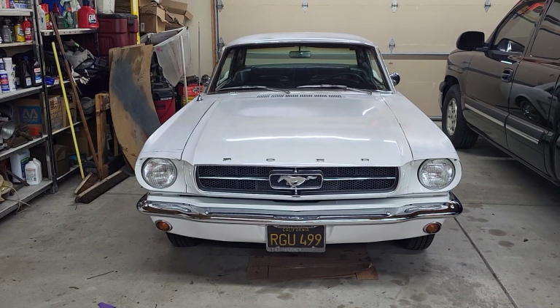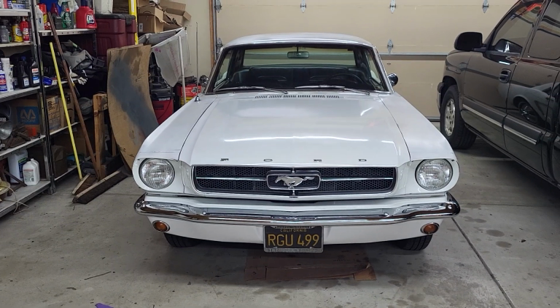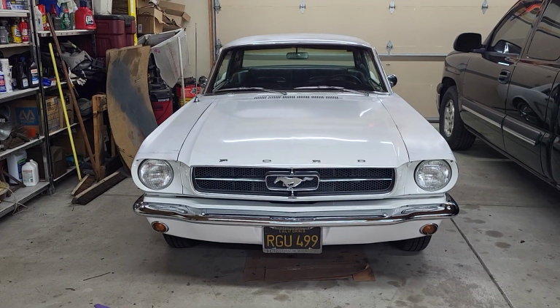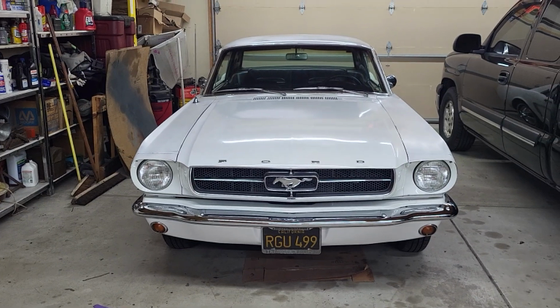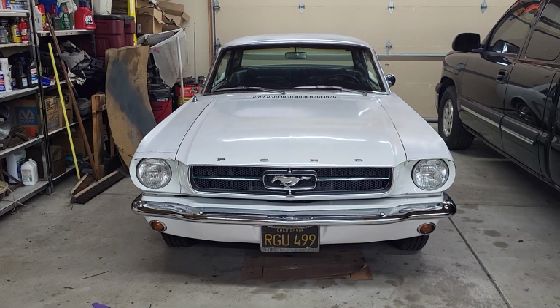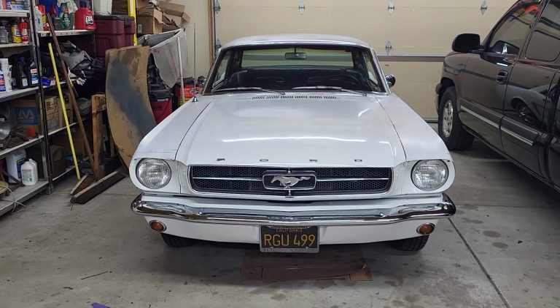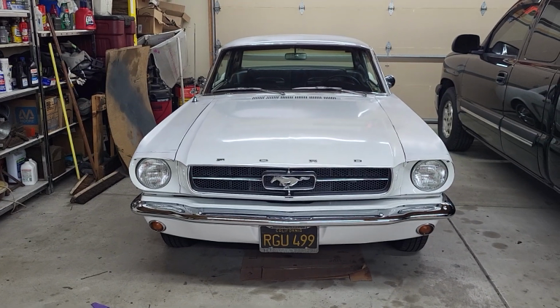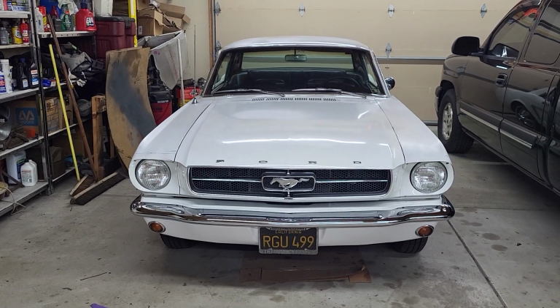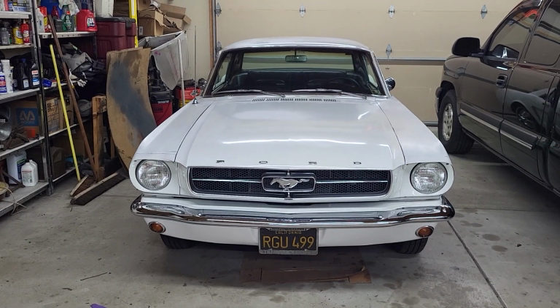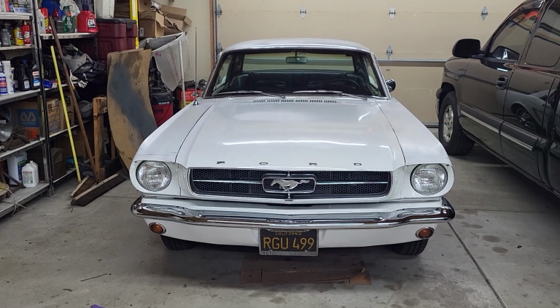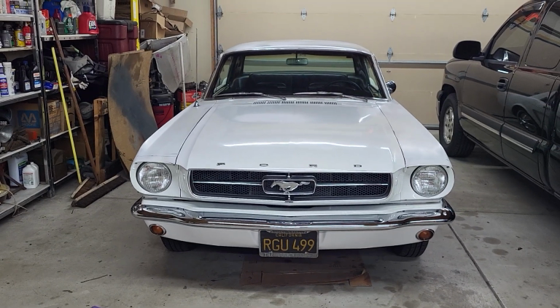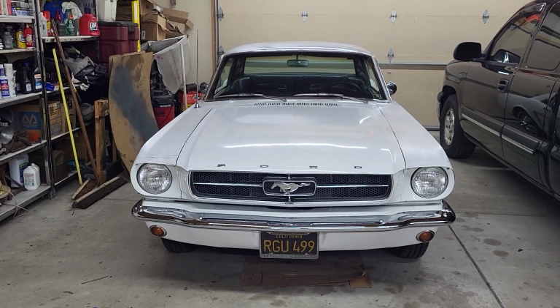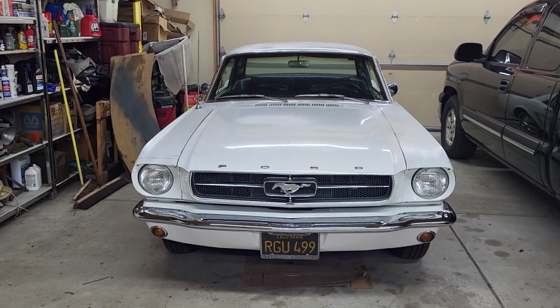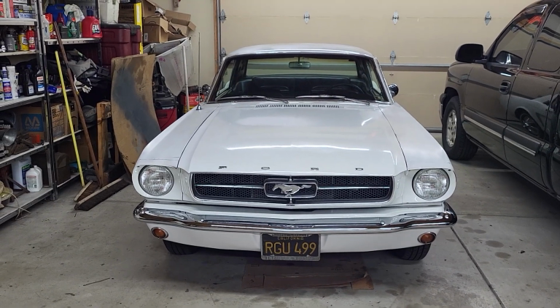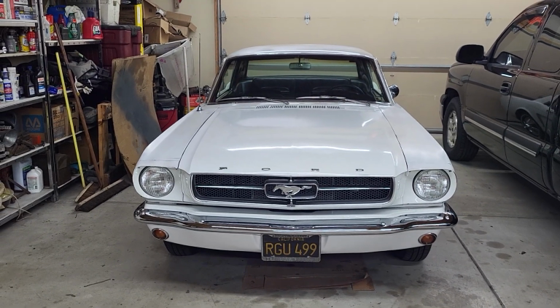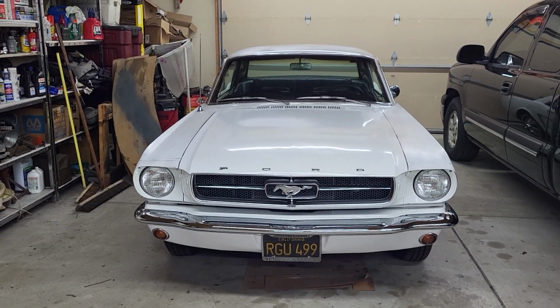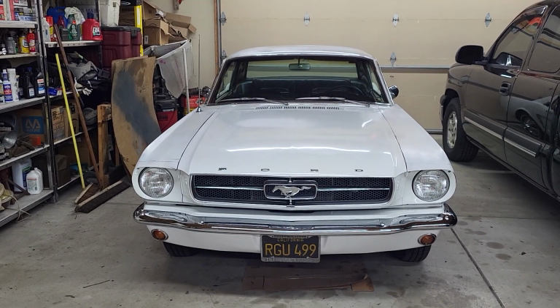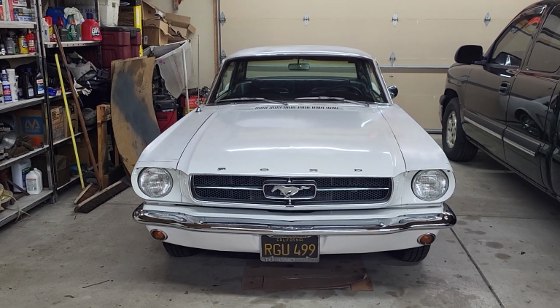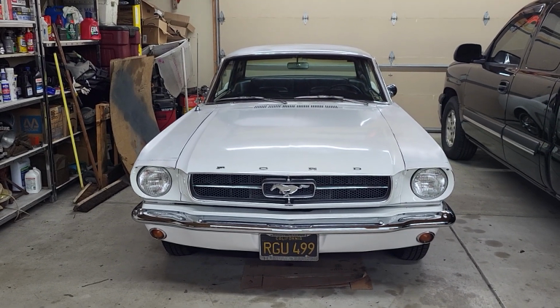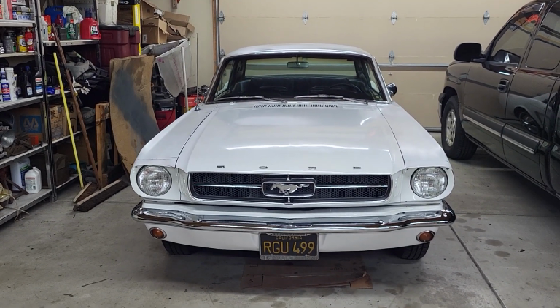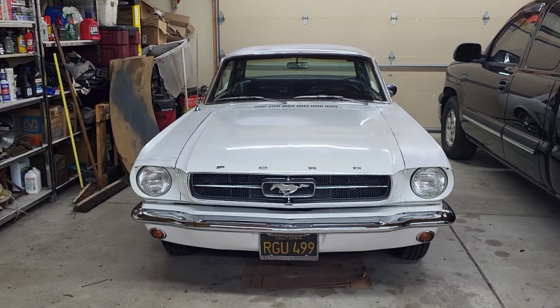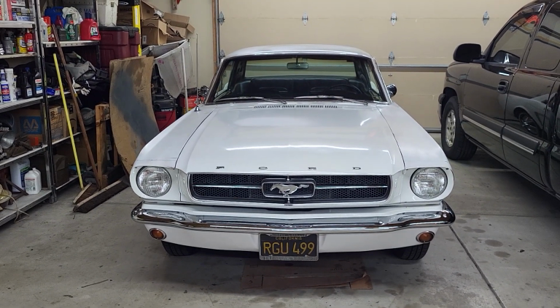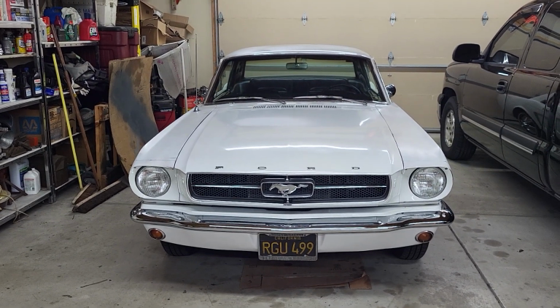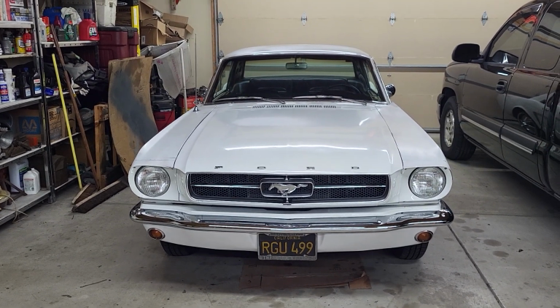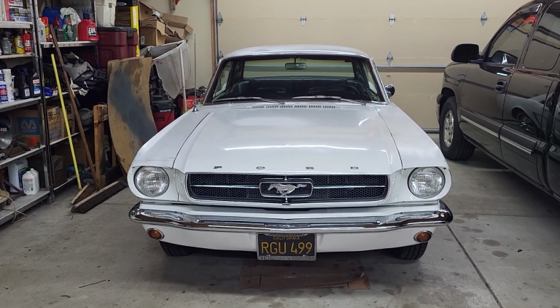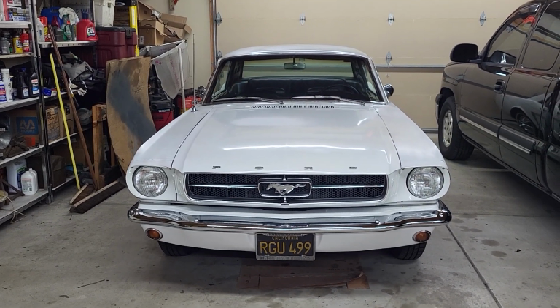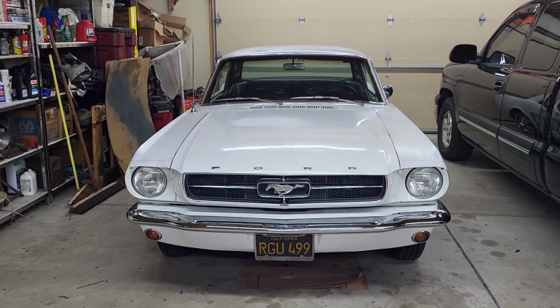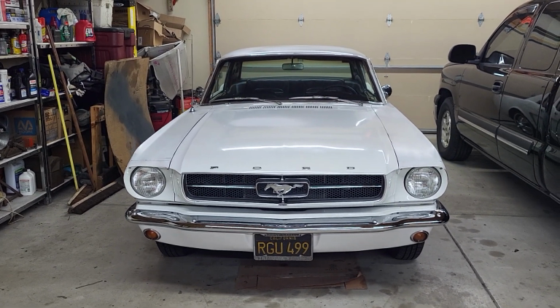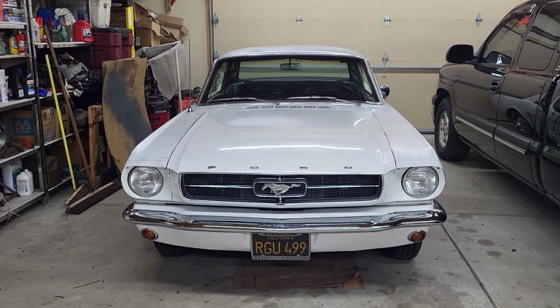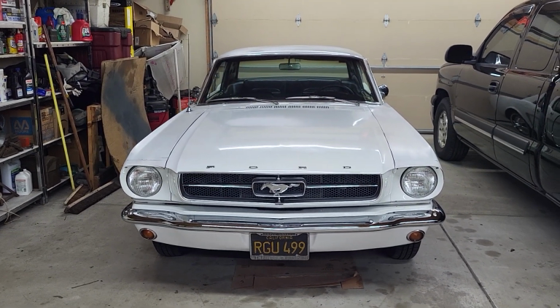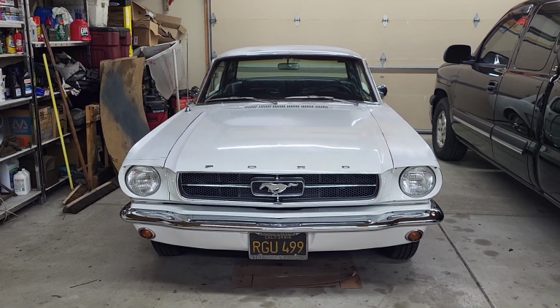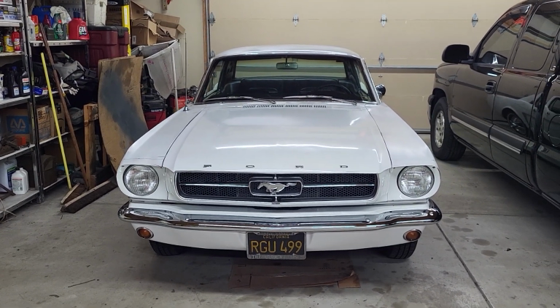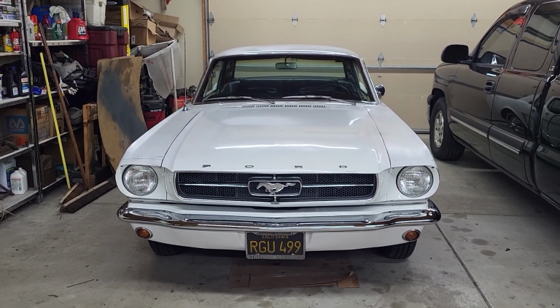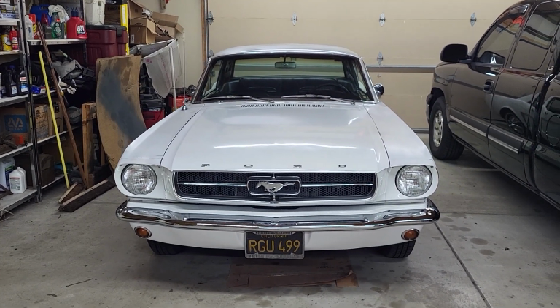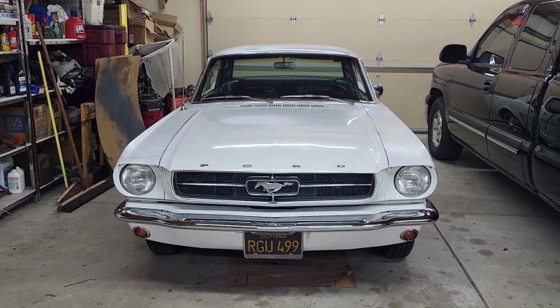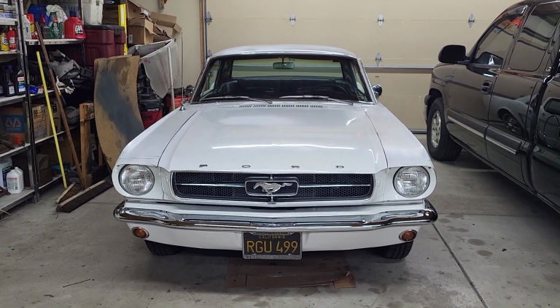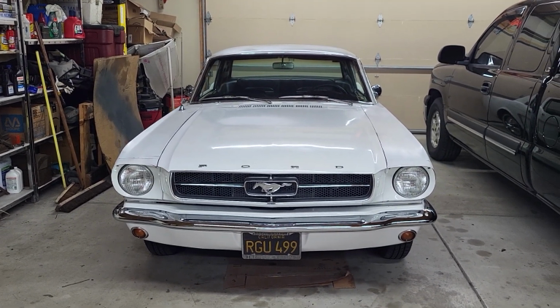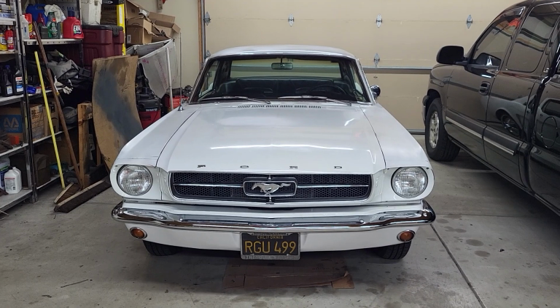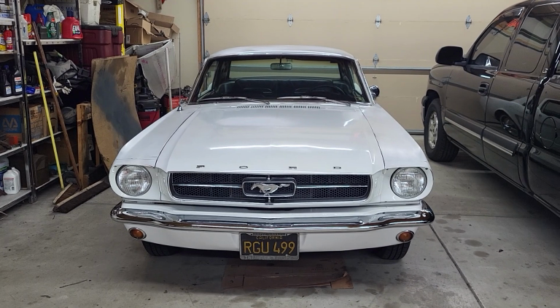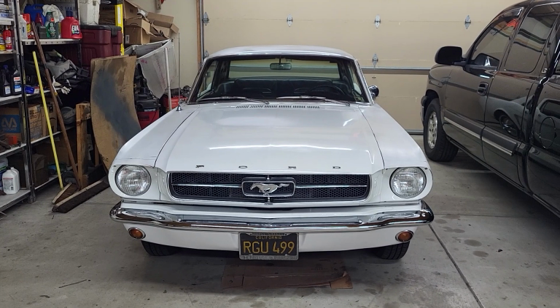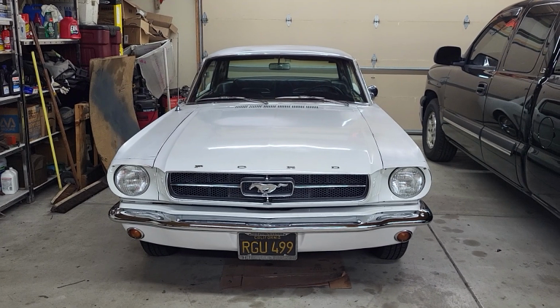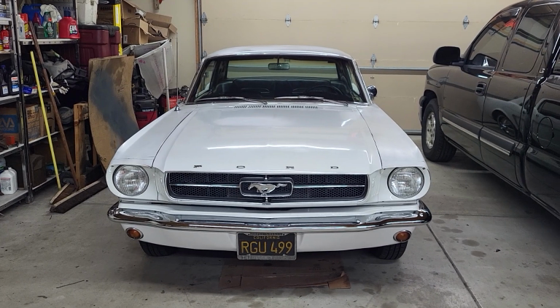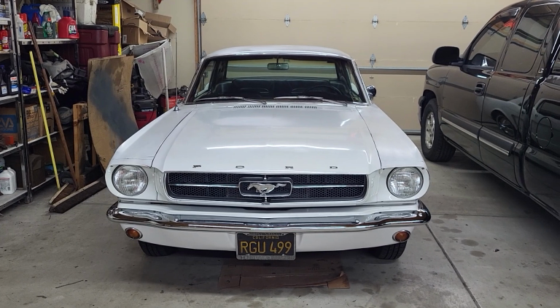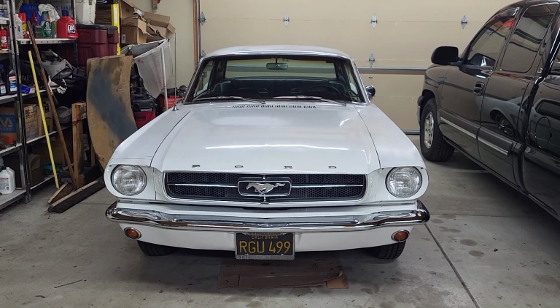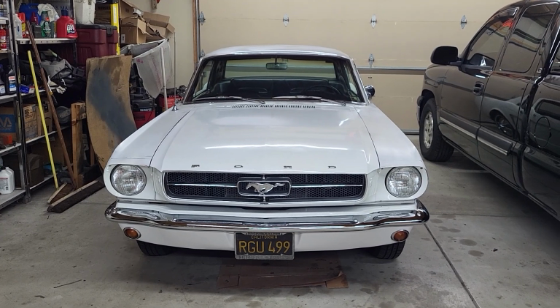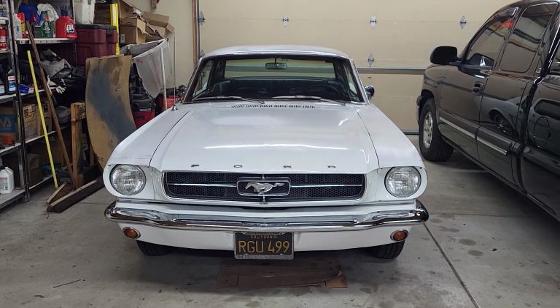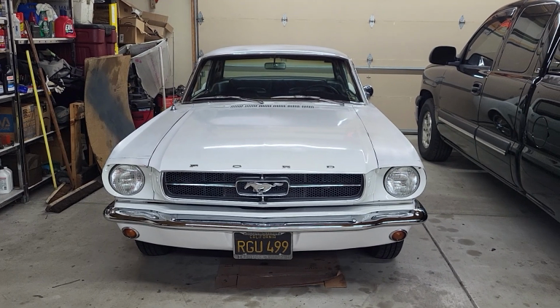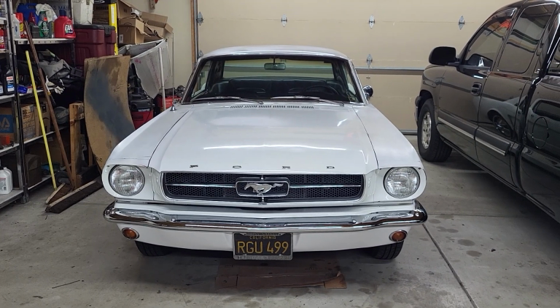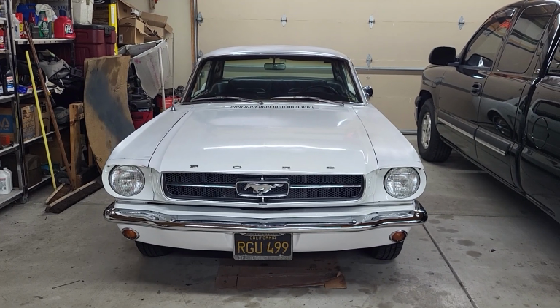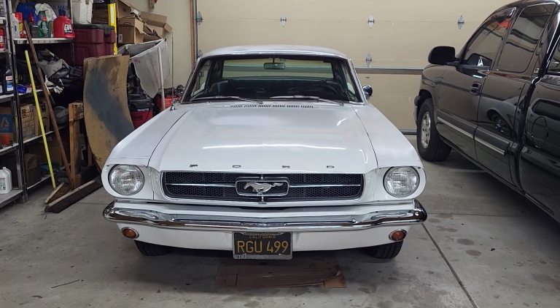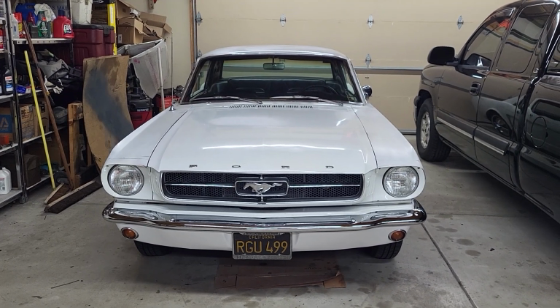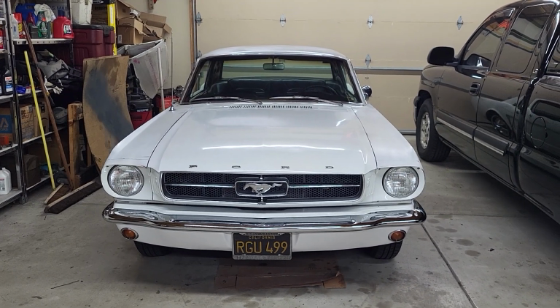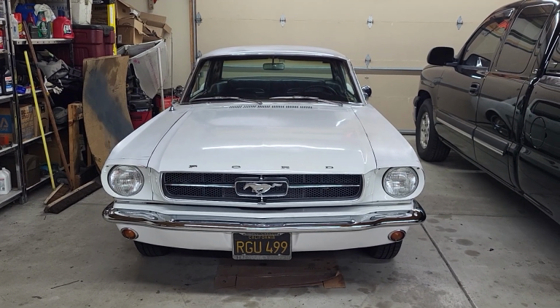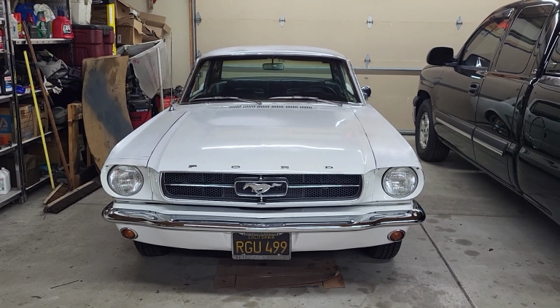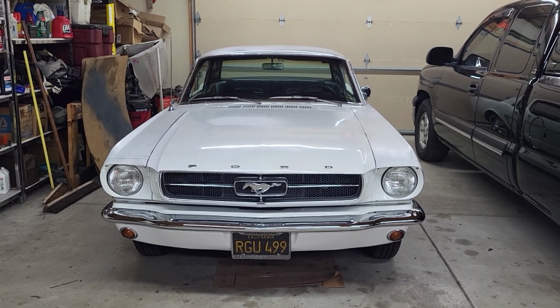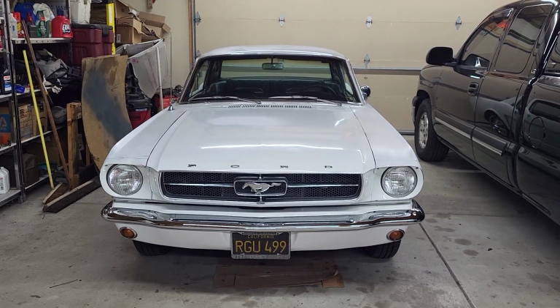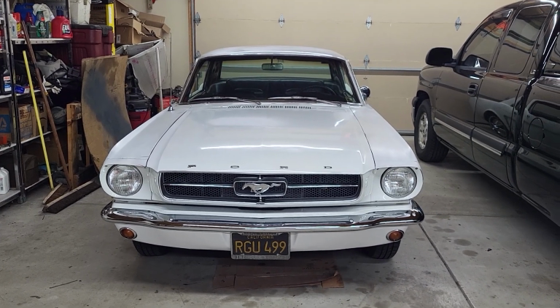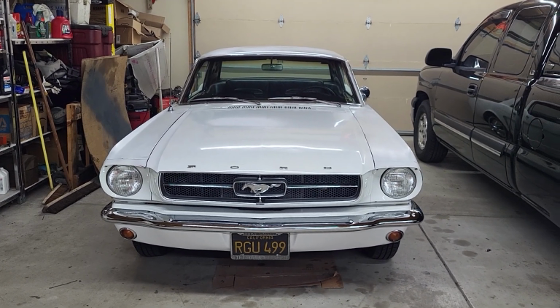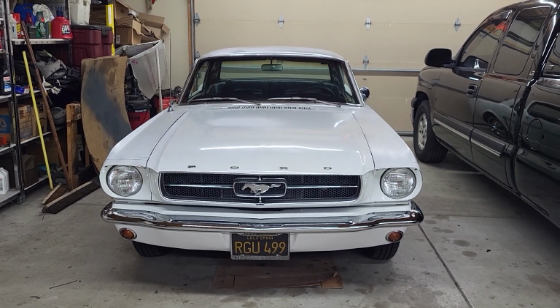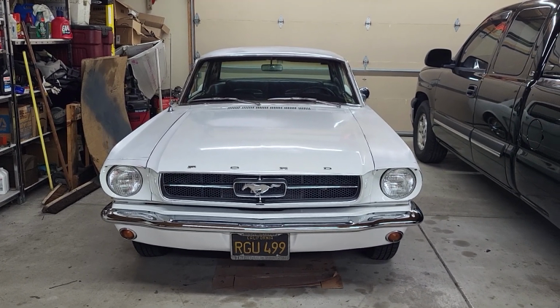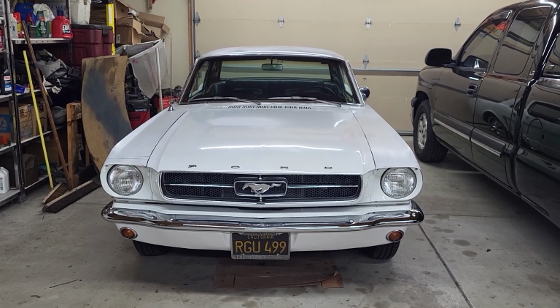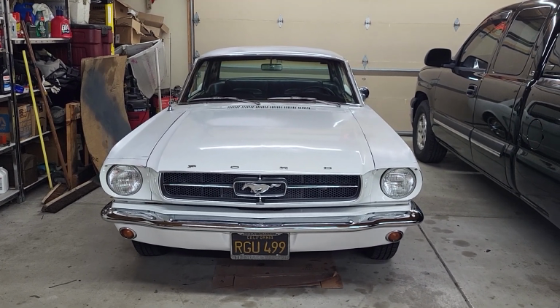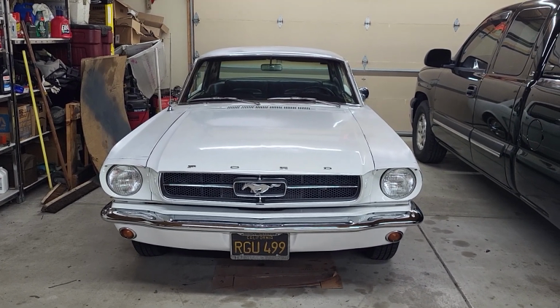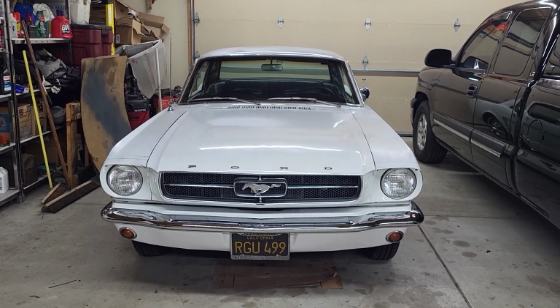For all seven of you who have been wondering what's going on with this car, here's an update: May 24th, 2022.